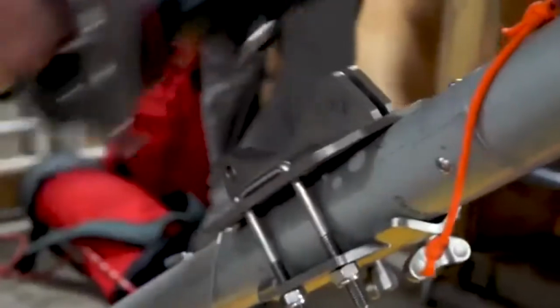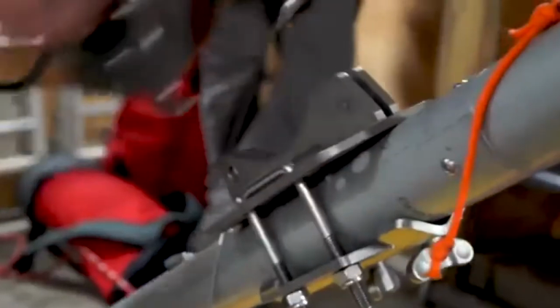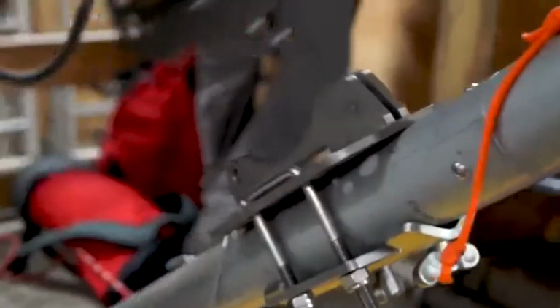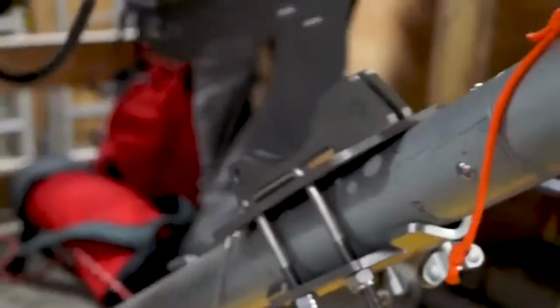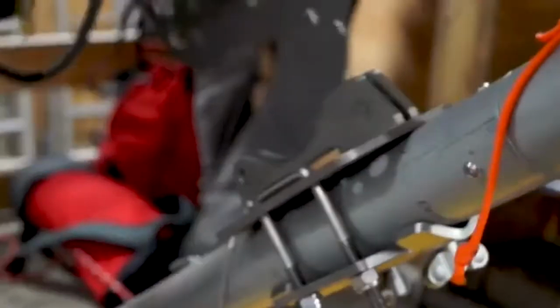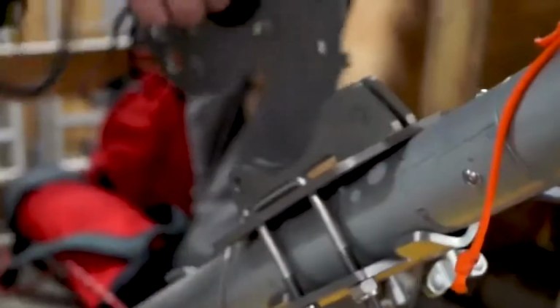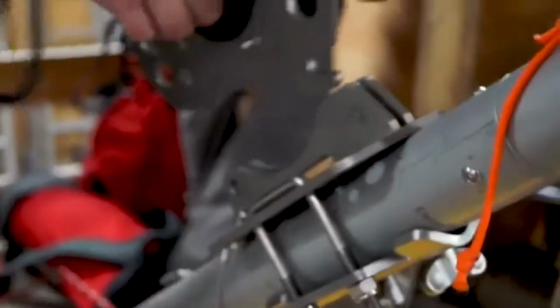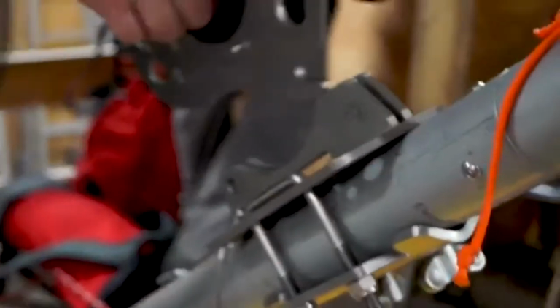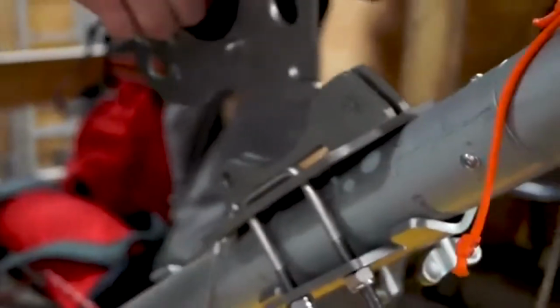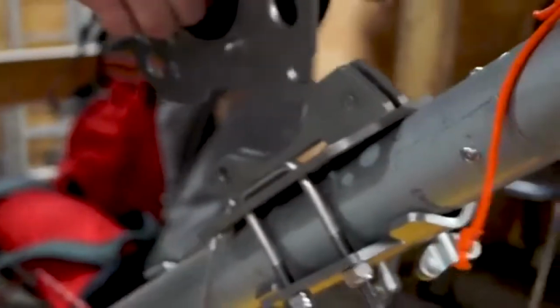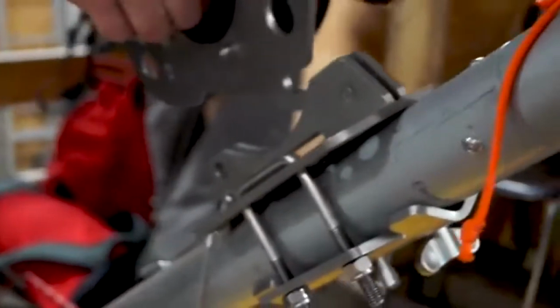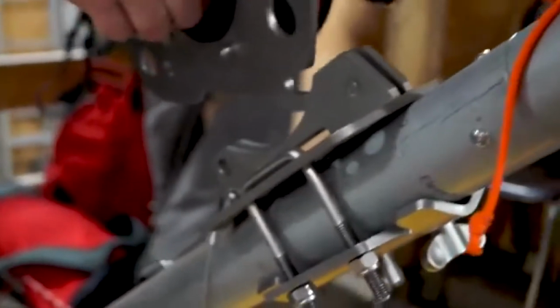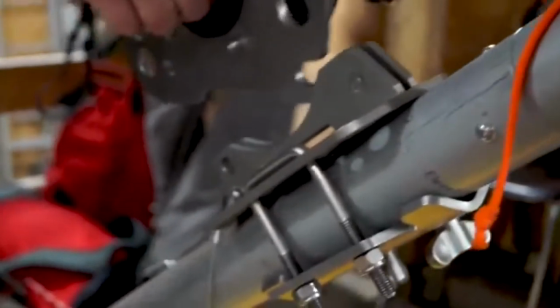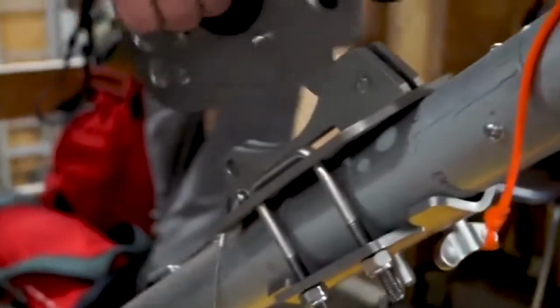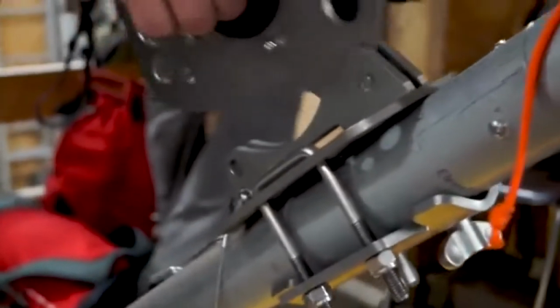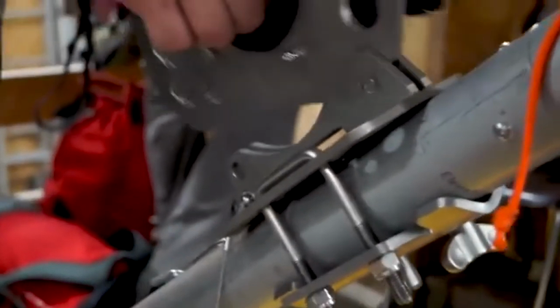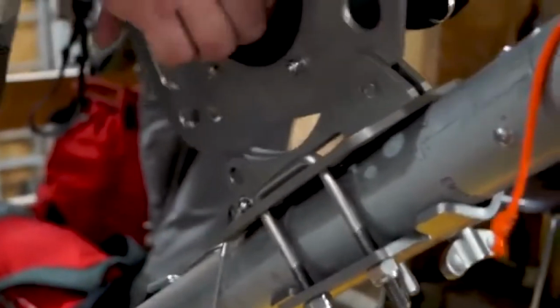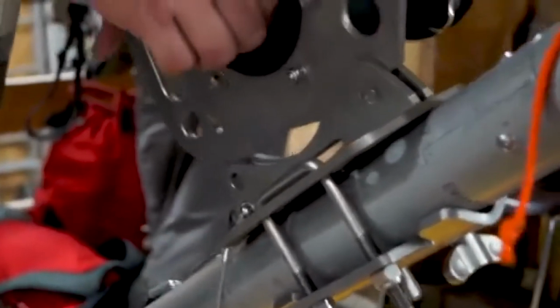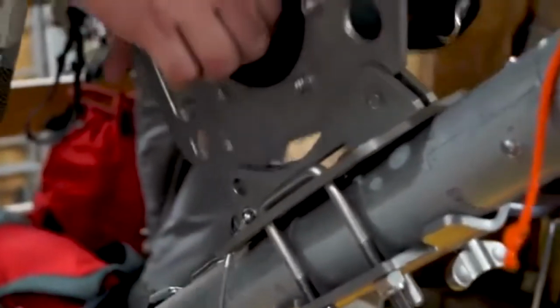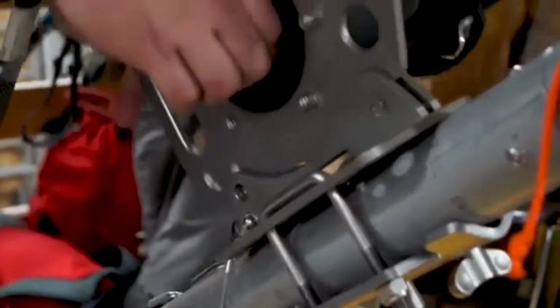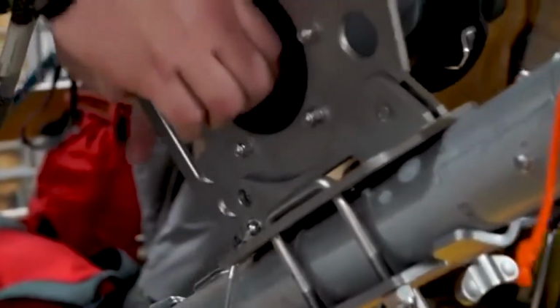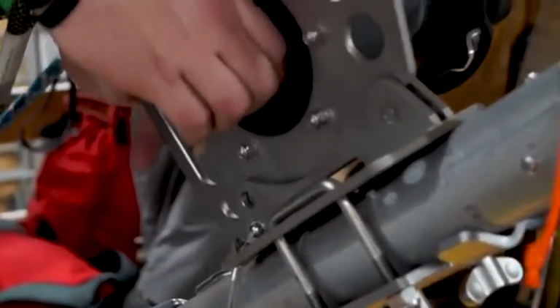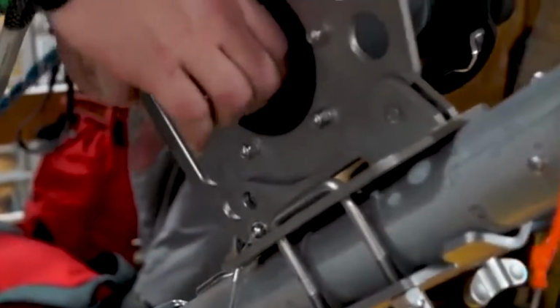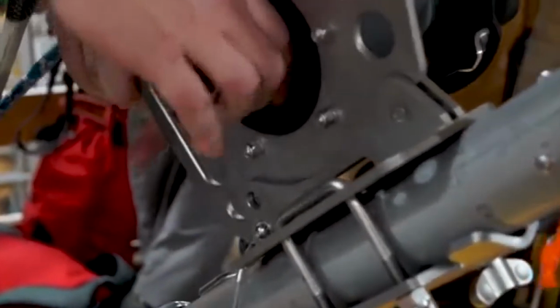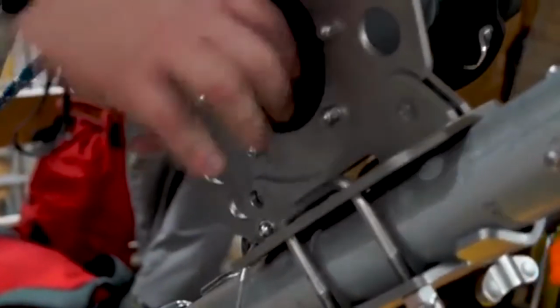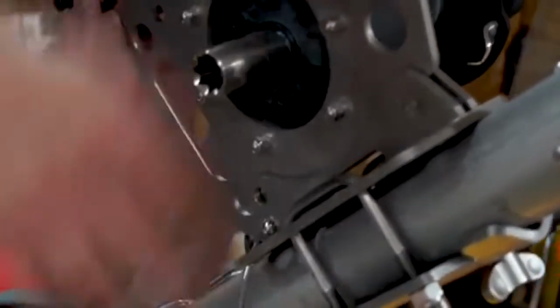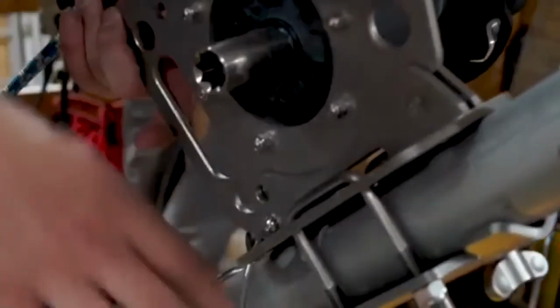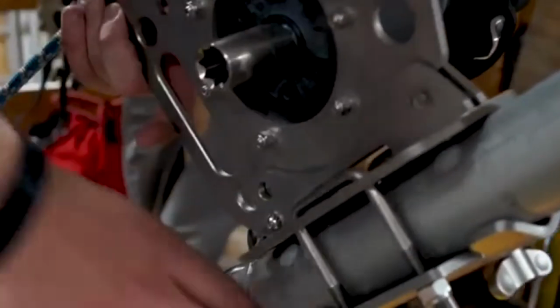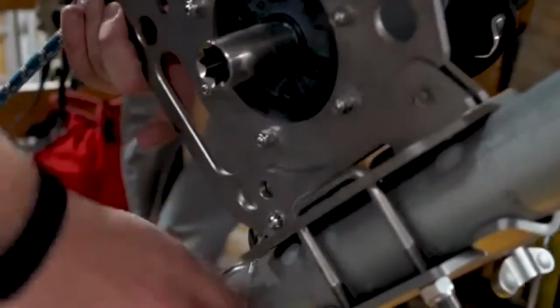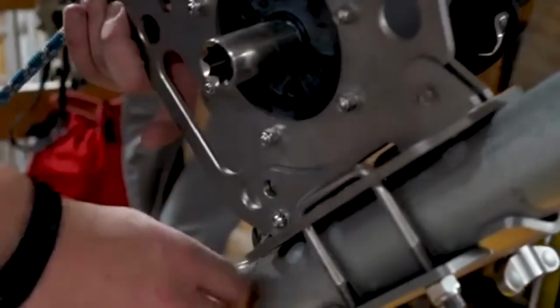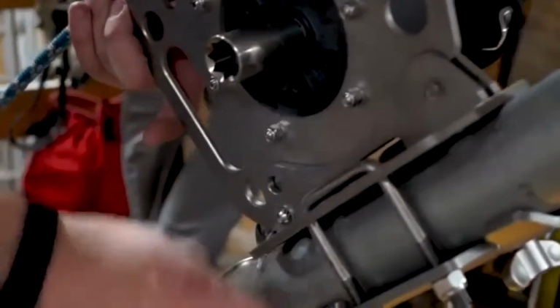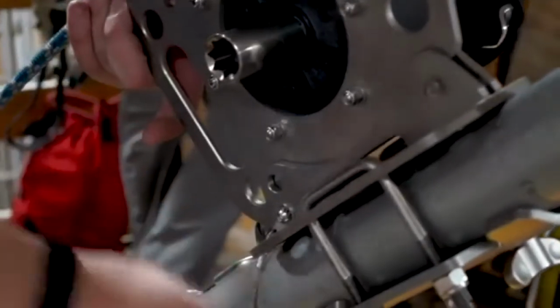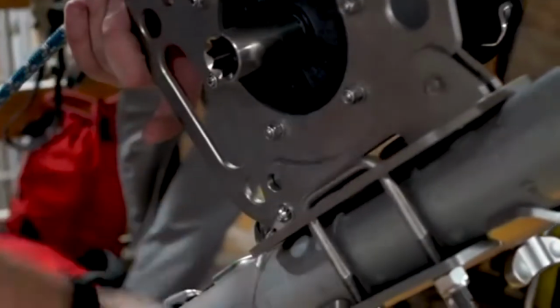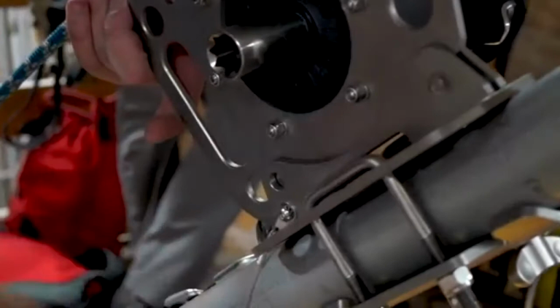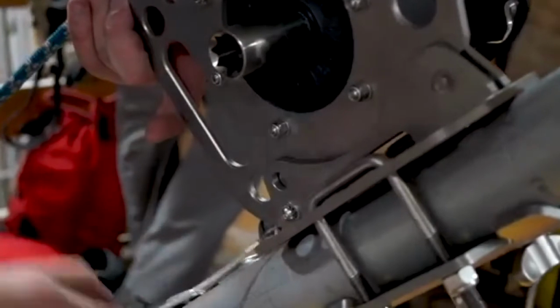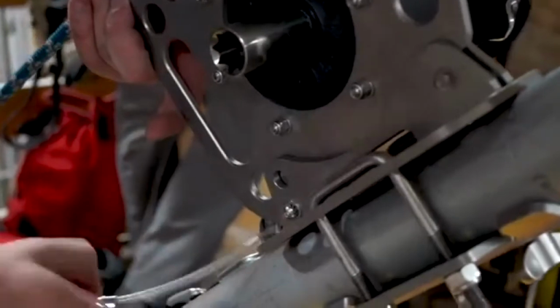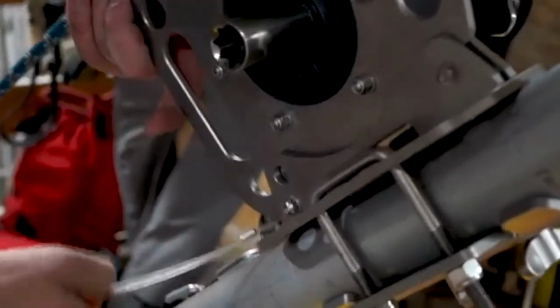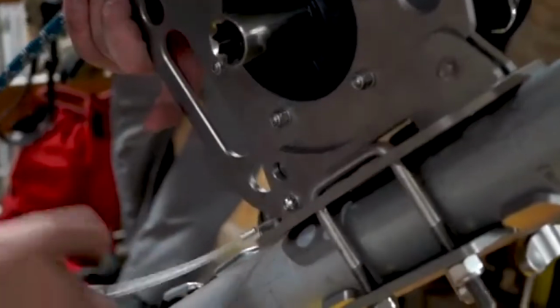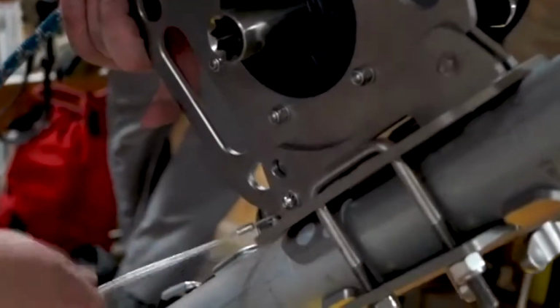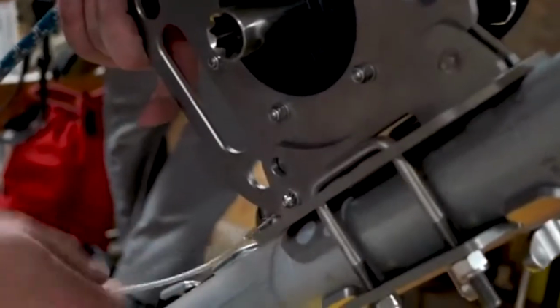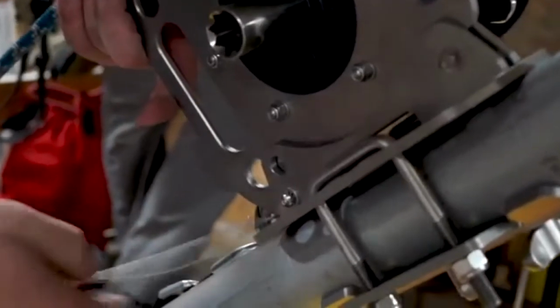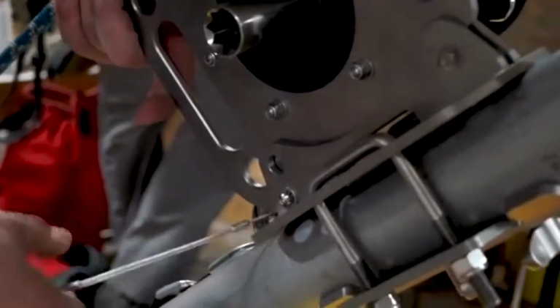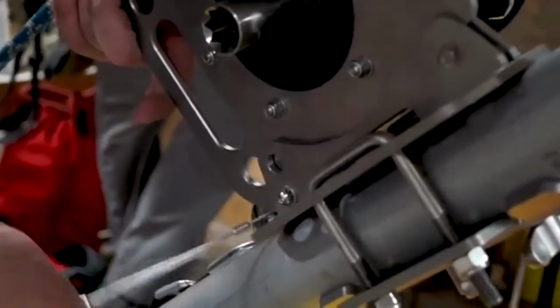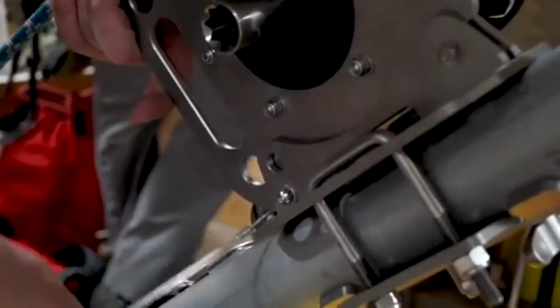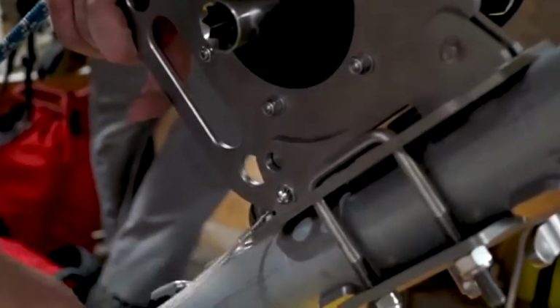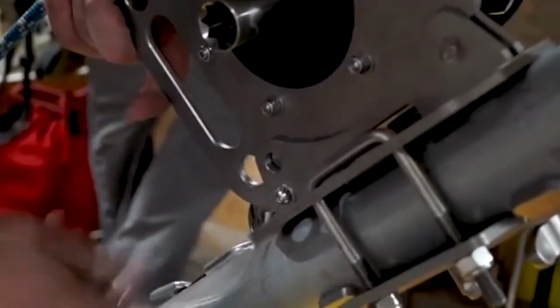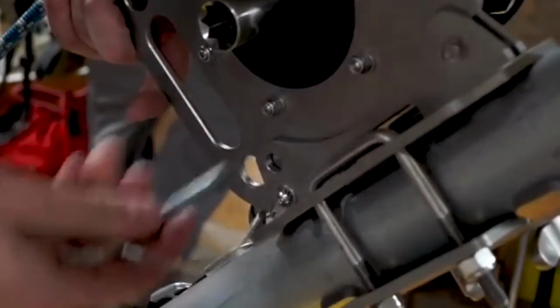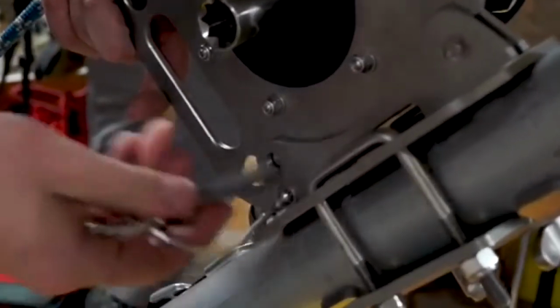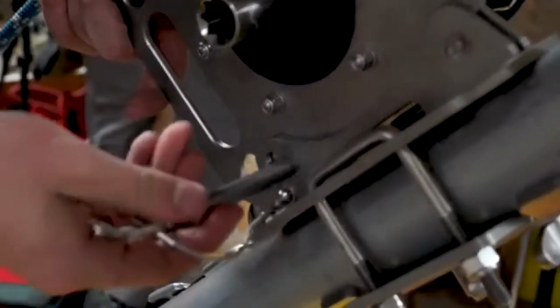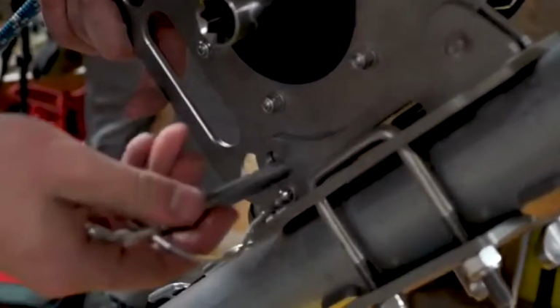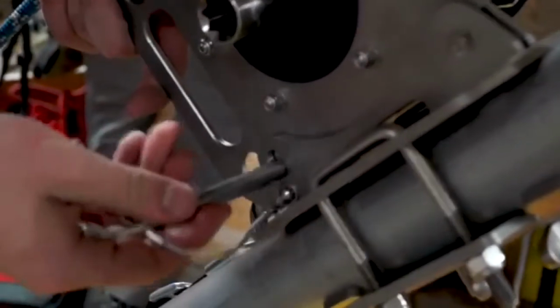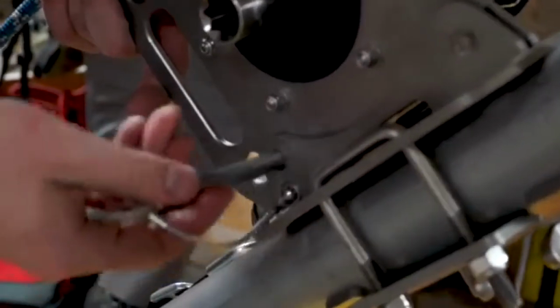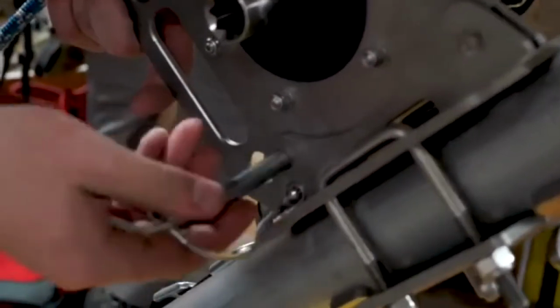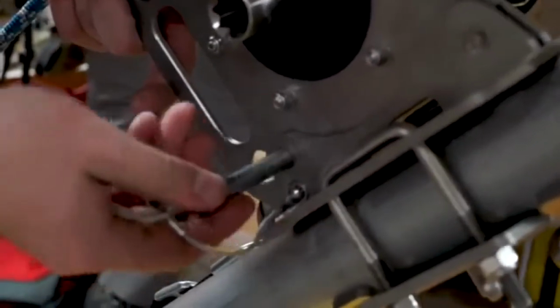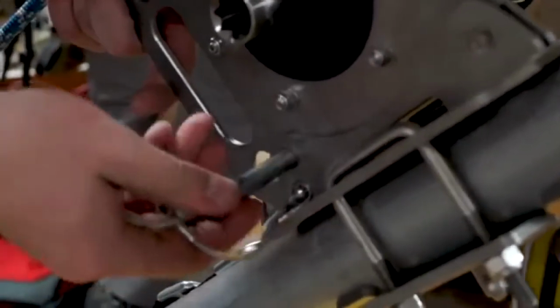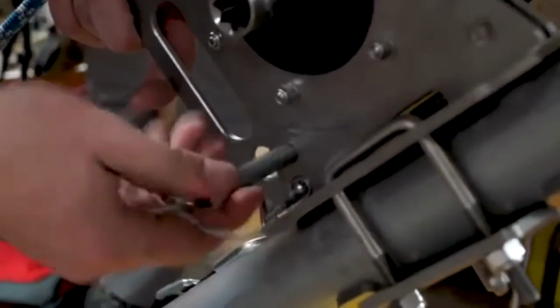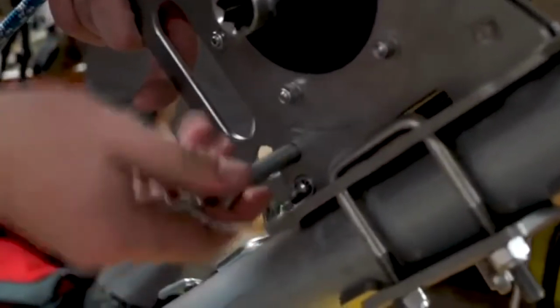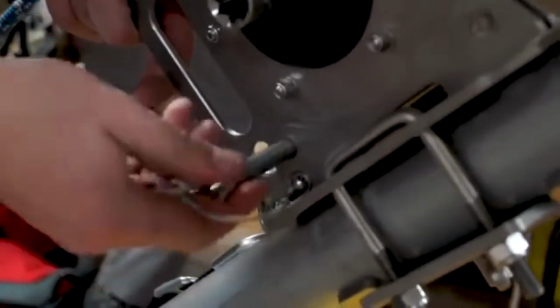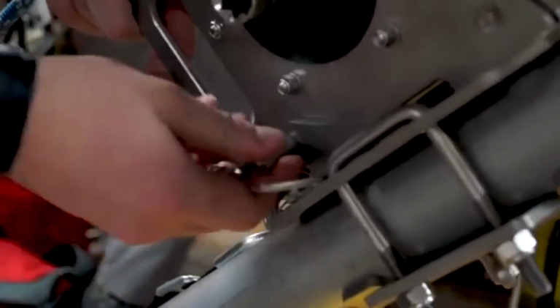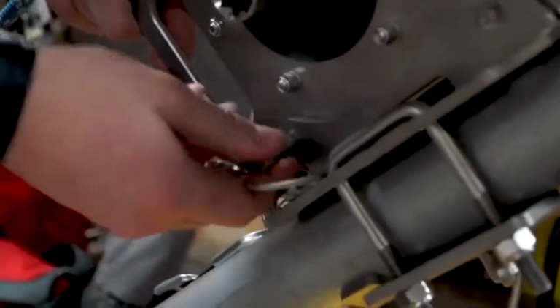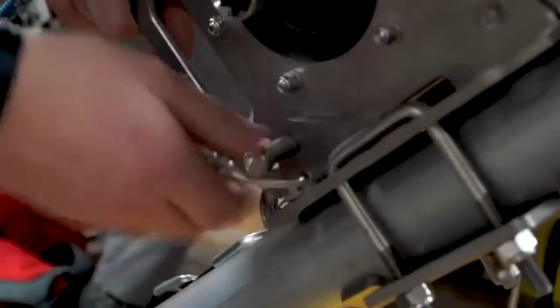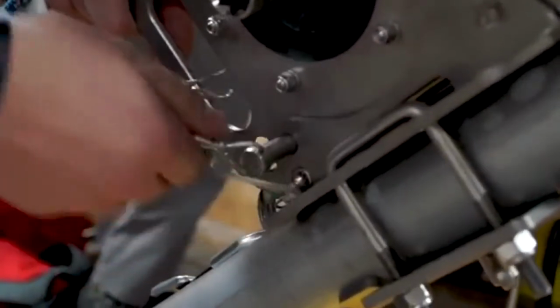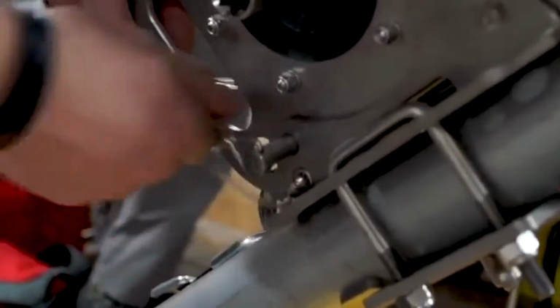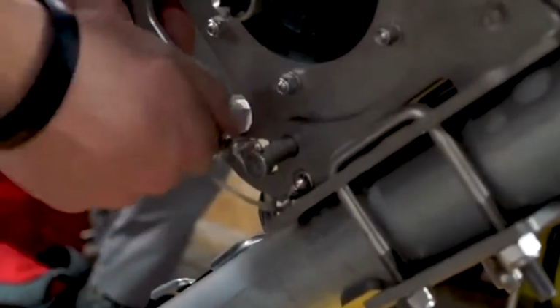There's a pin to receive either of these hooks and then a removable pin to lock it in place.